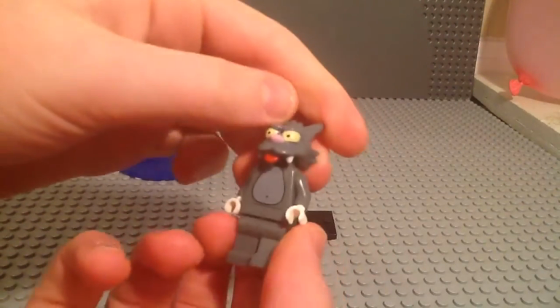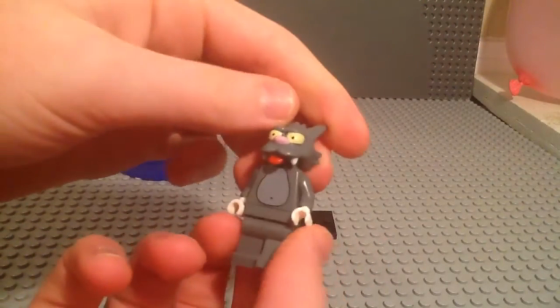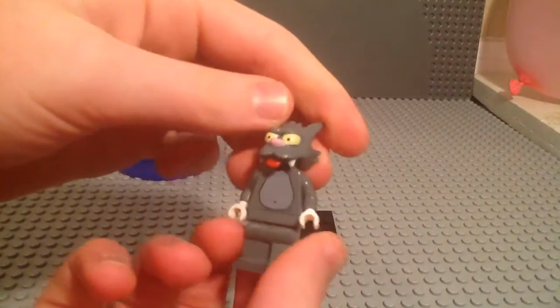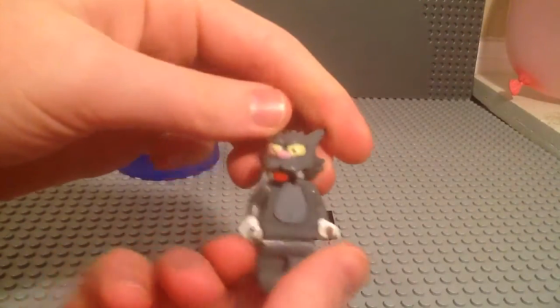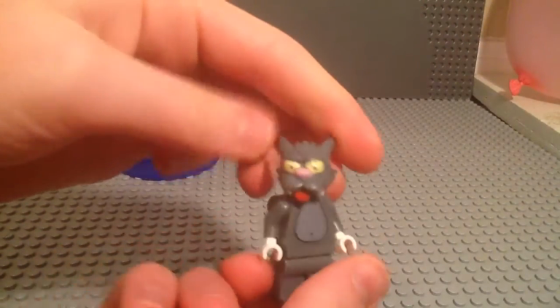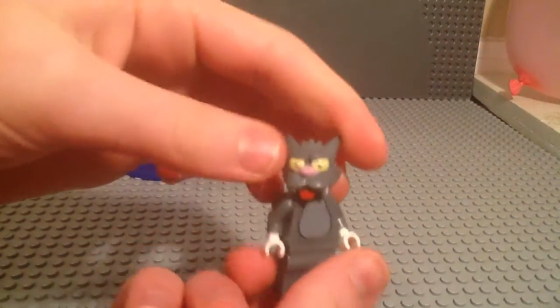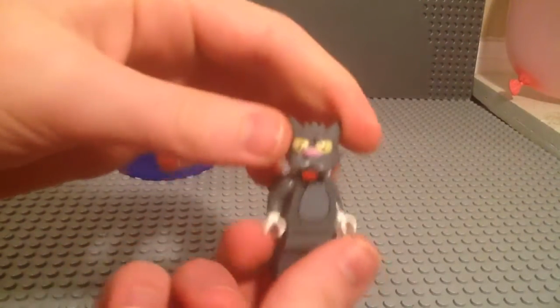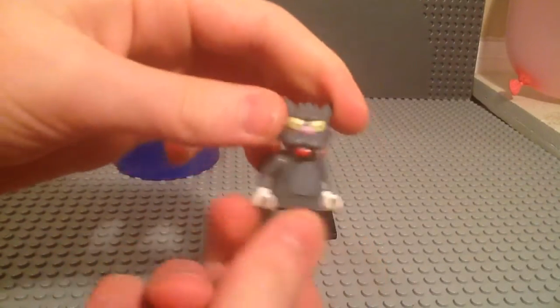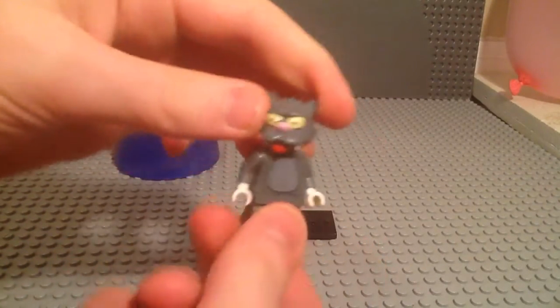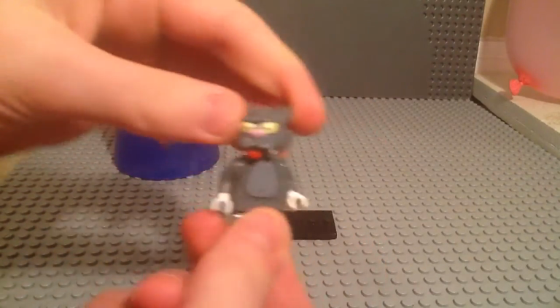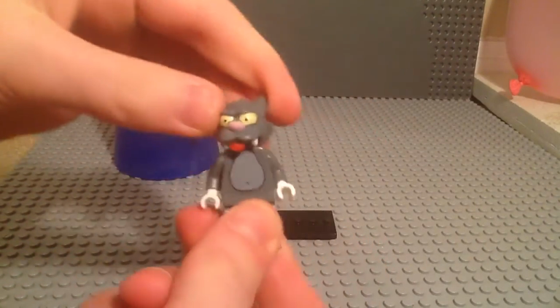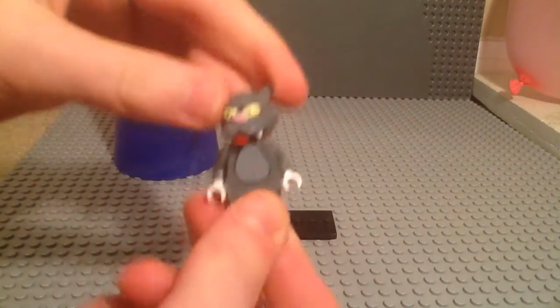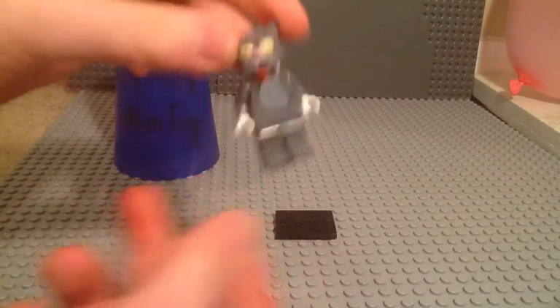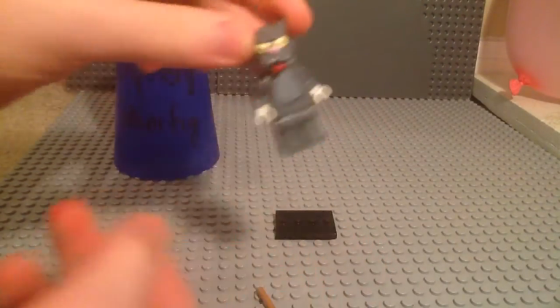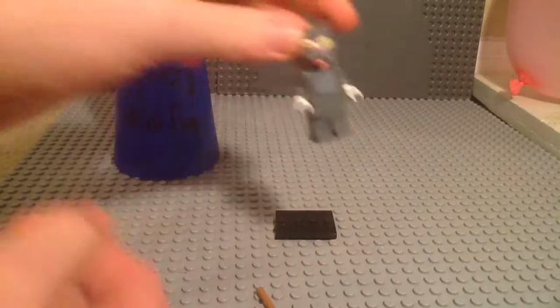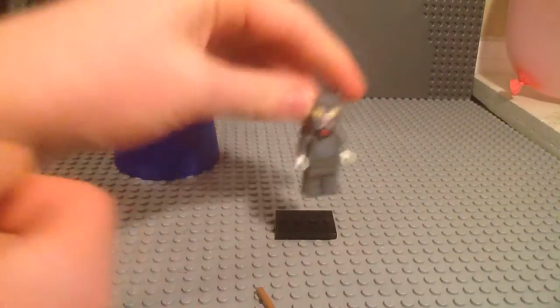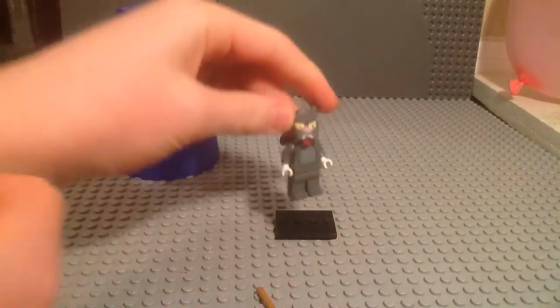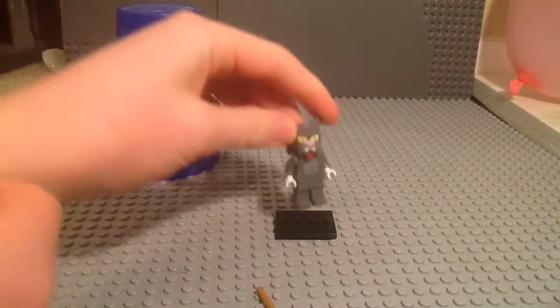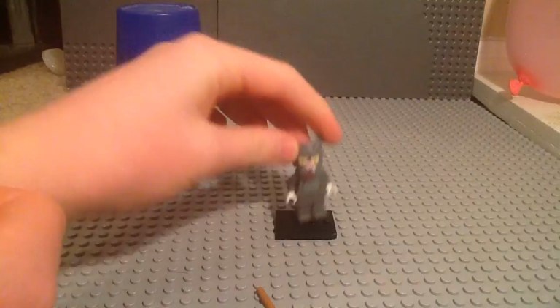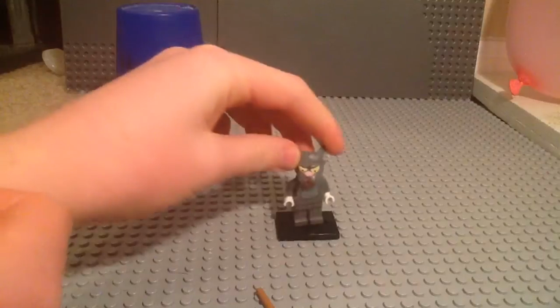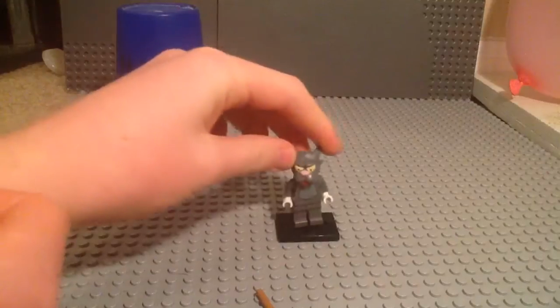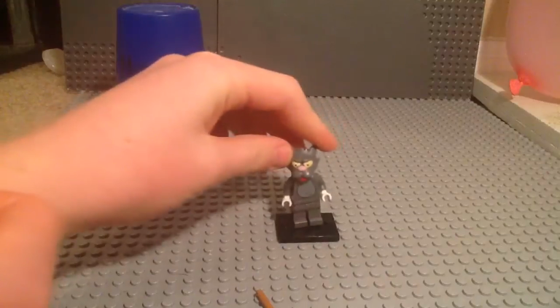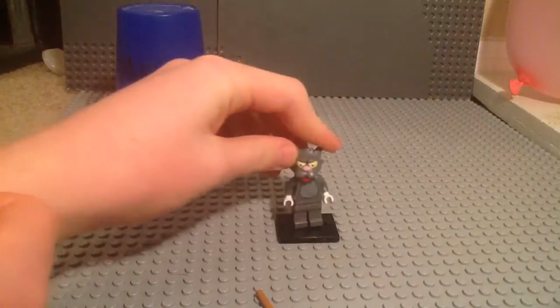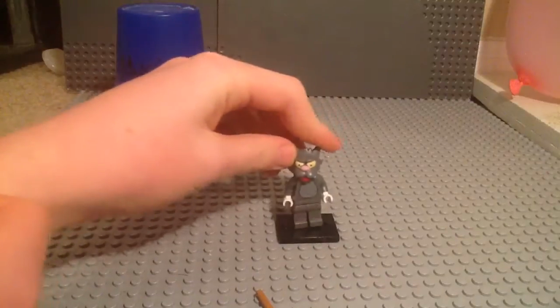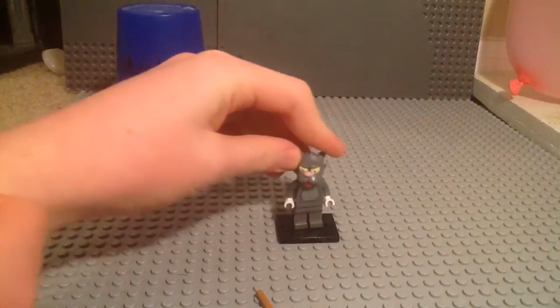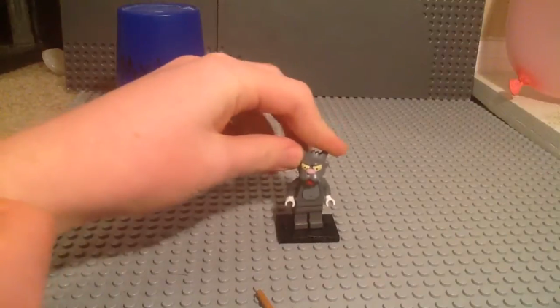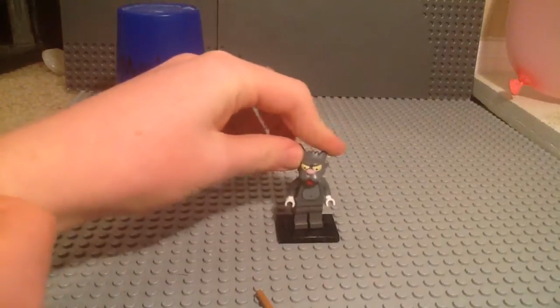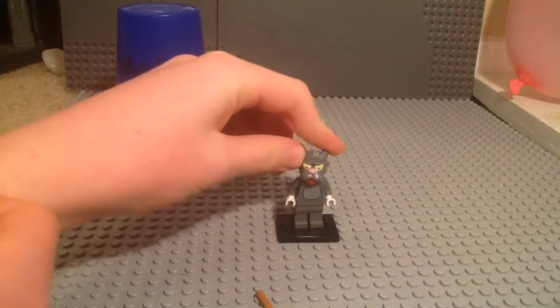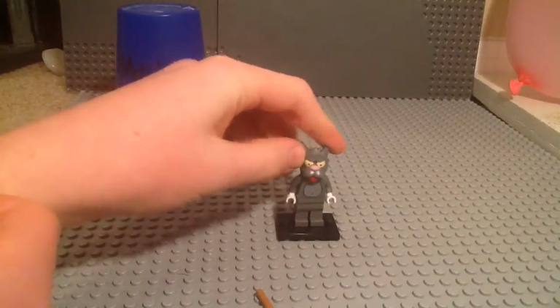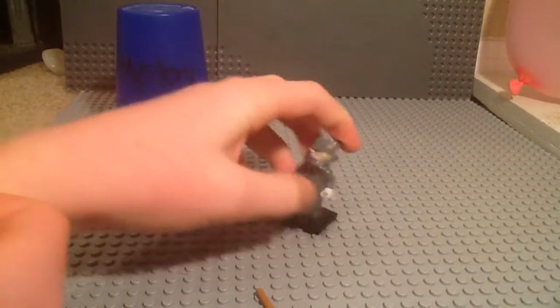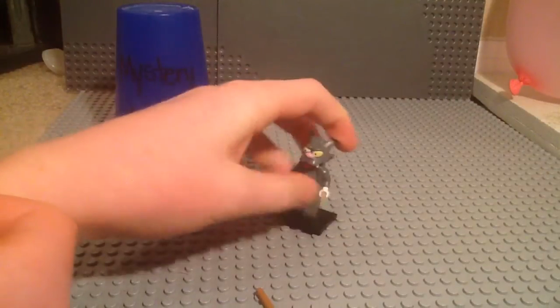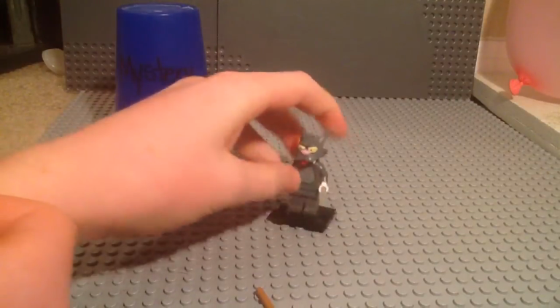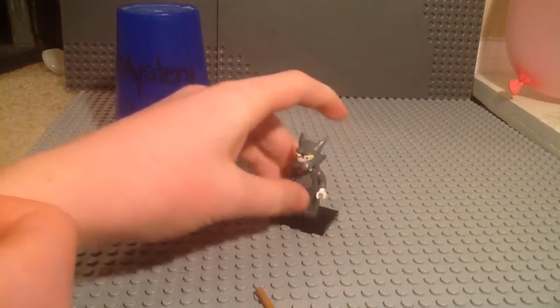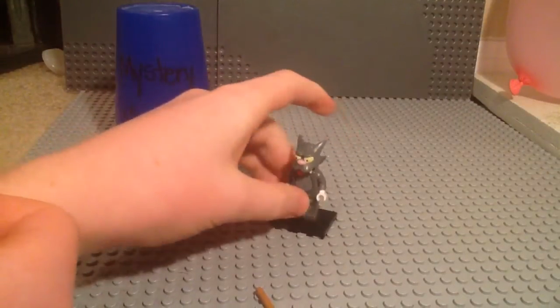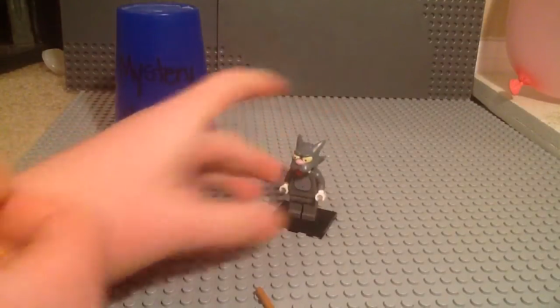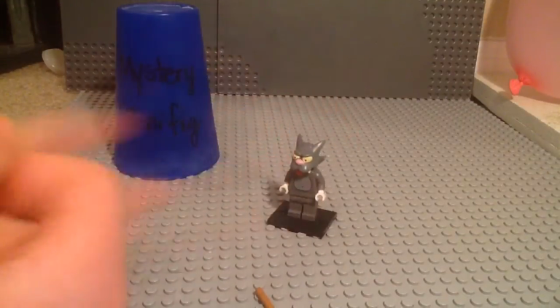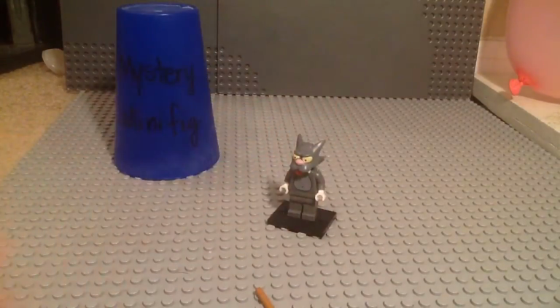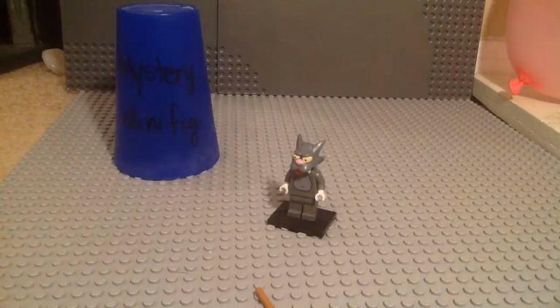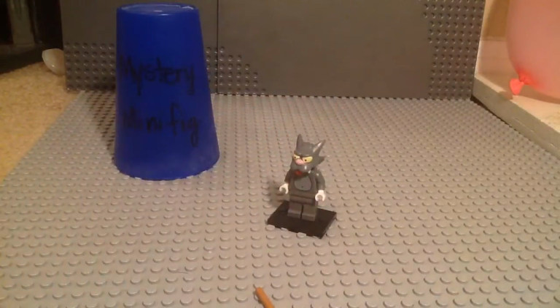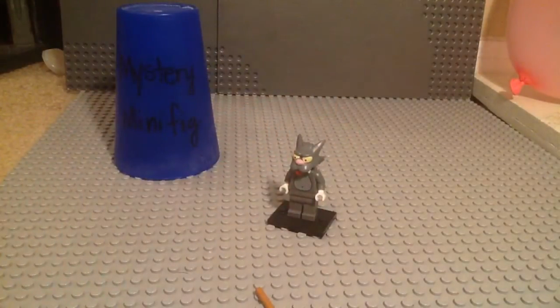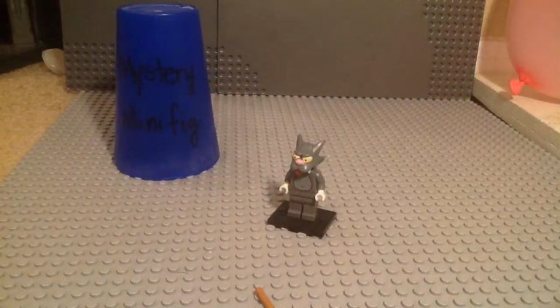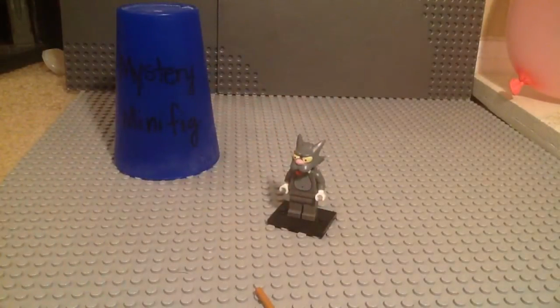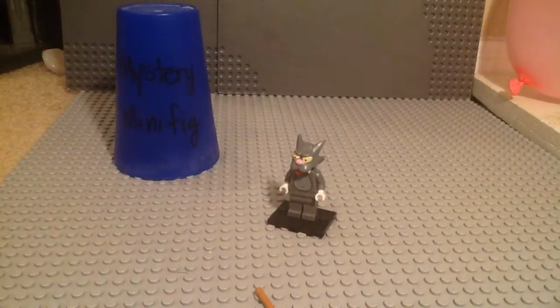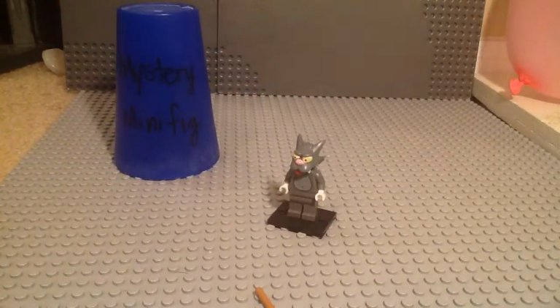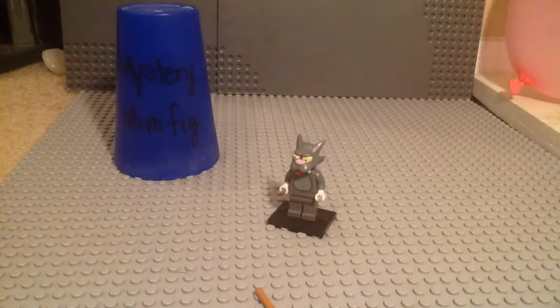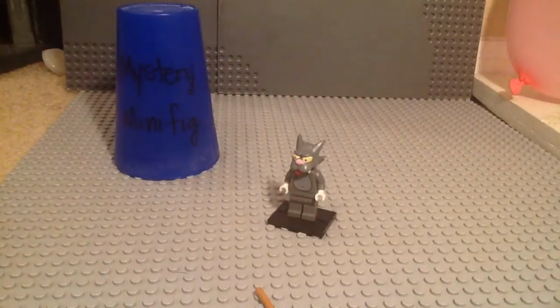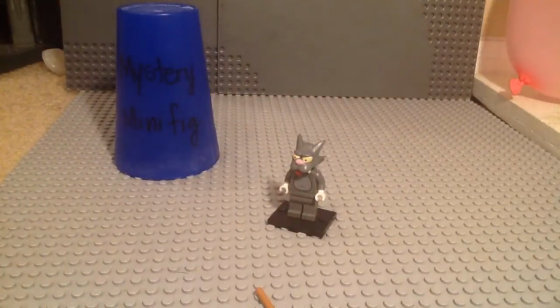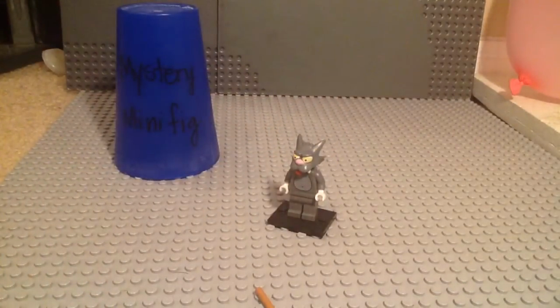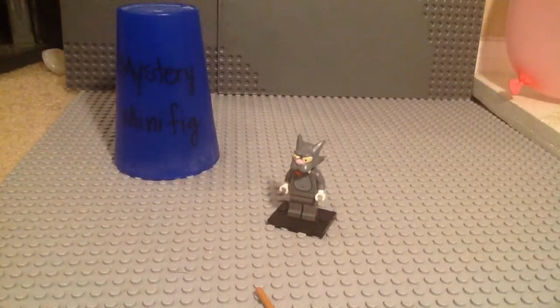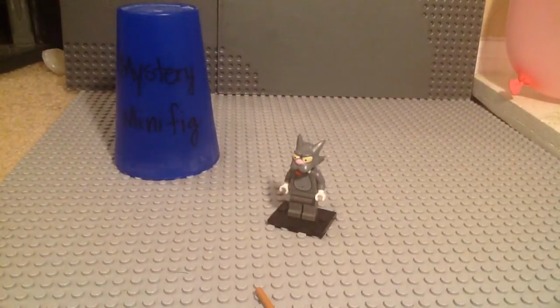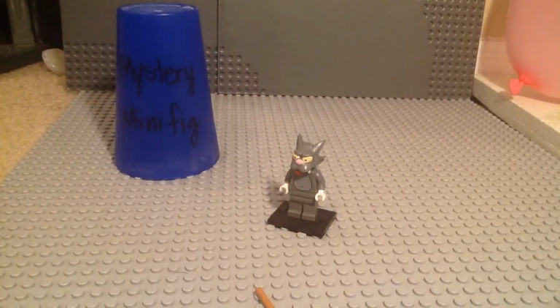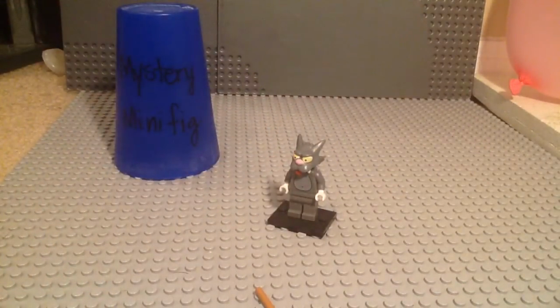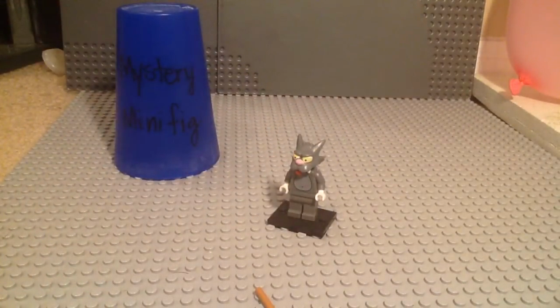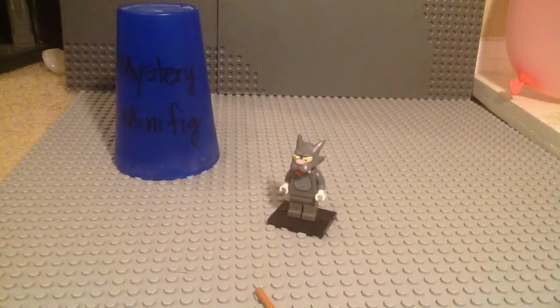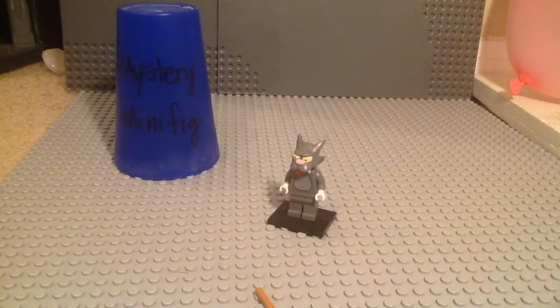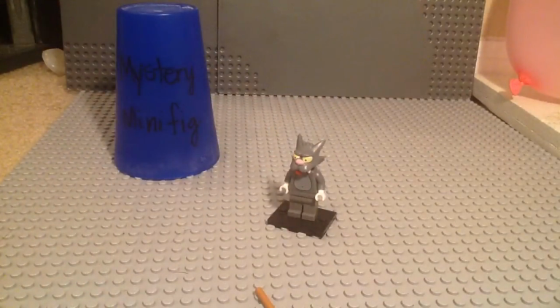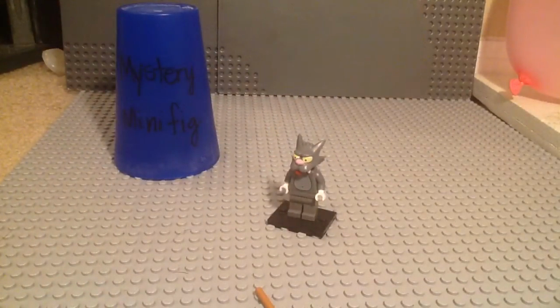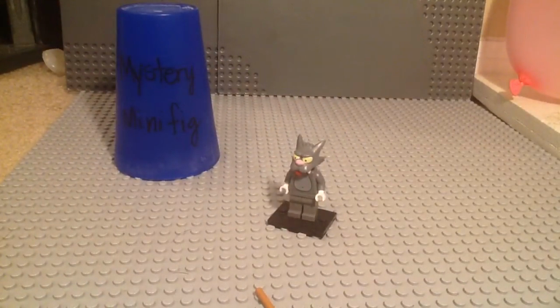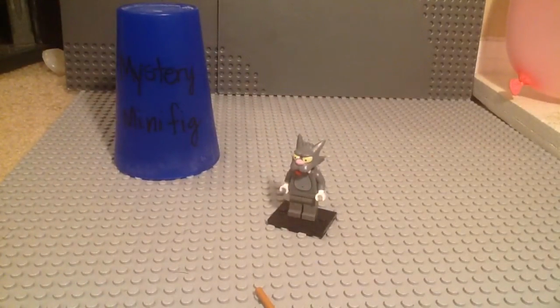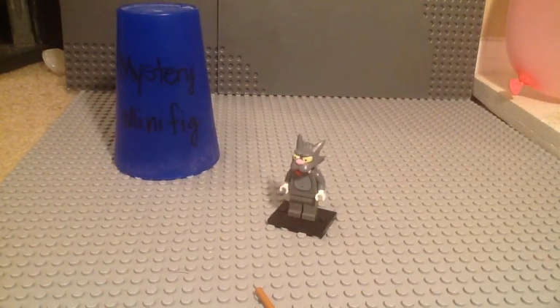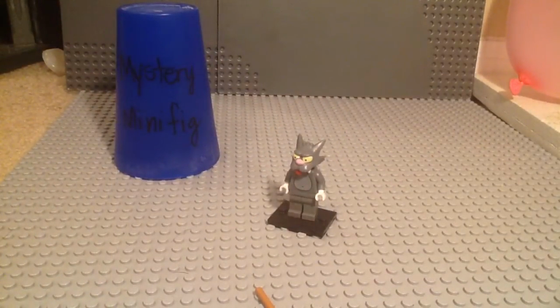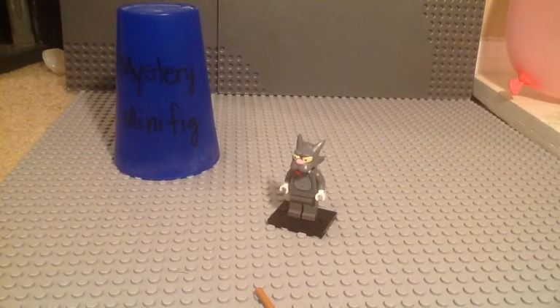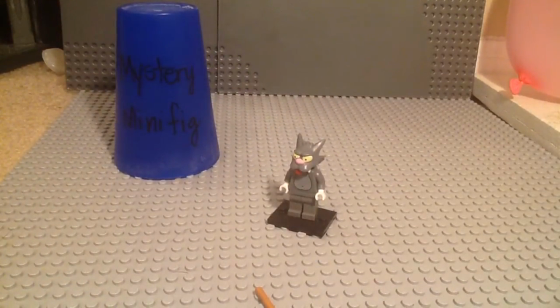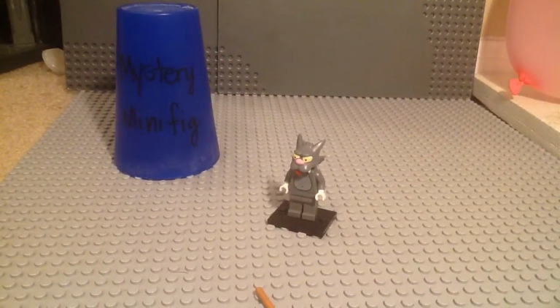So that is Scratchy from the Simpsons series. Tell me in the comments what you guys think of this, and I will catch you guys for episode 23 of Mystery Minifigure.